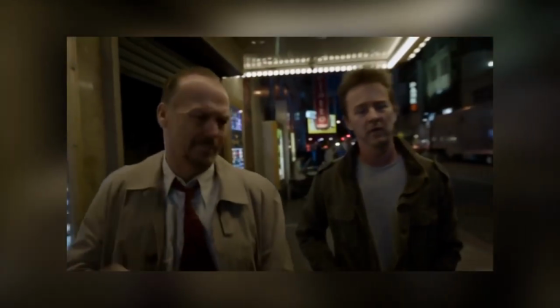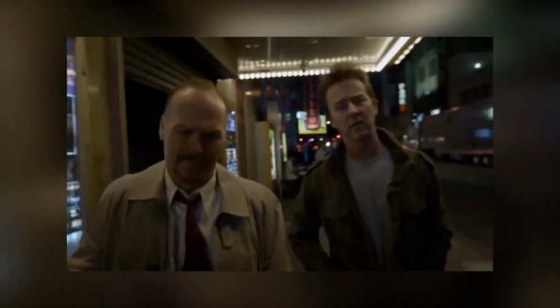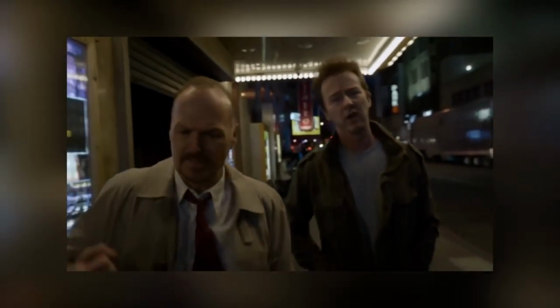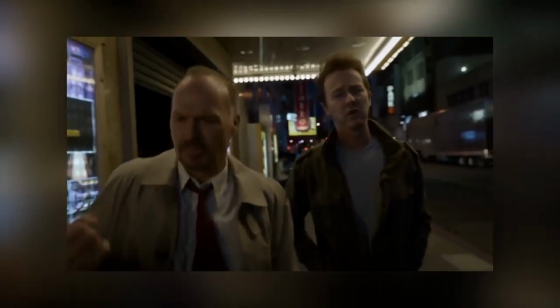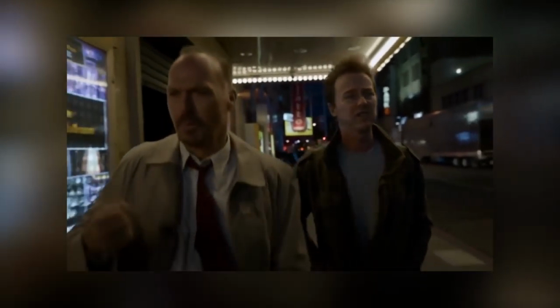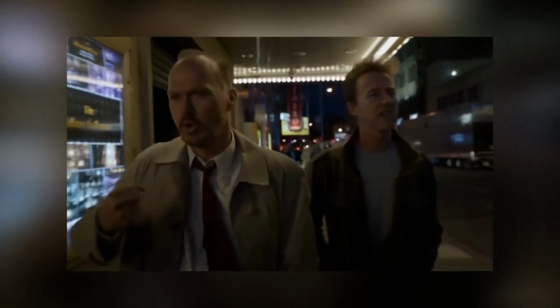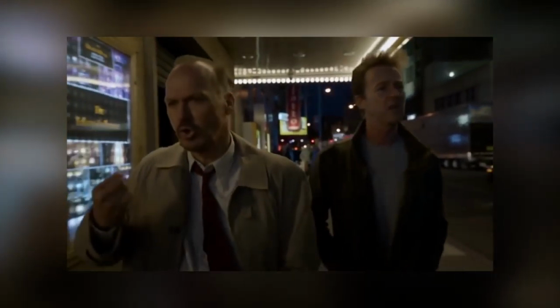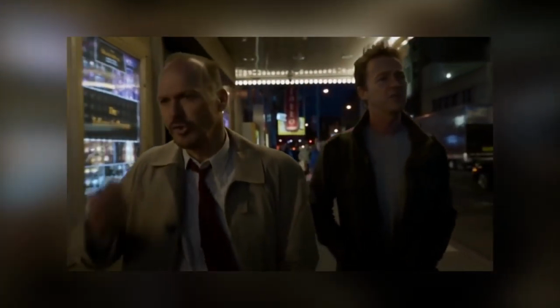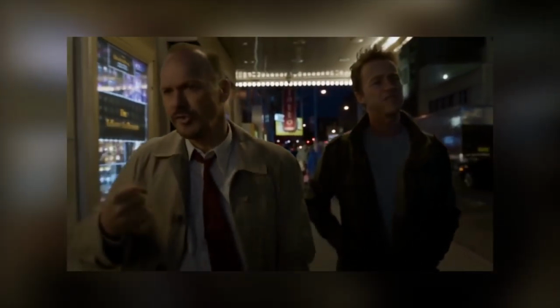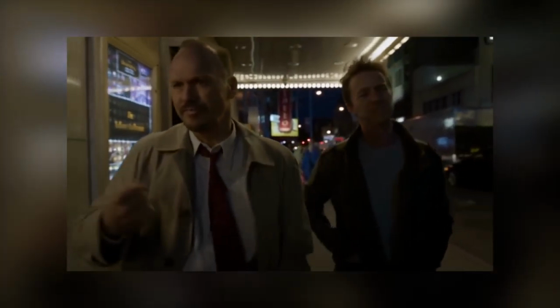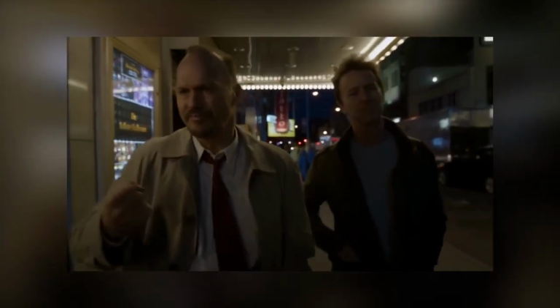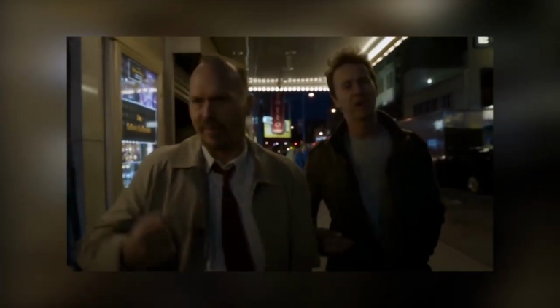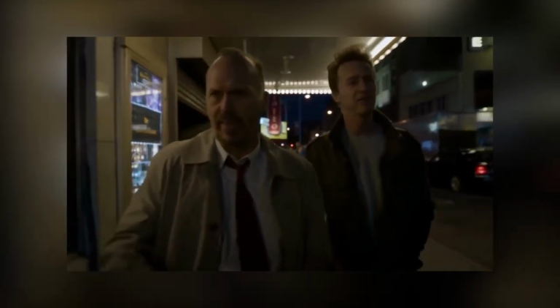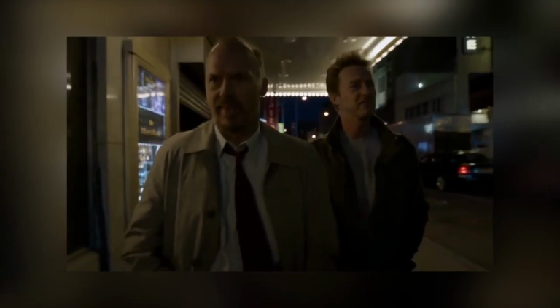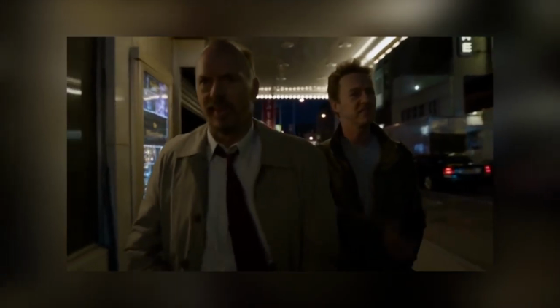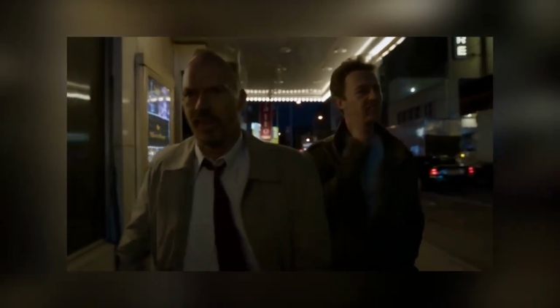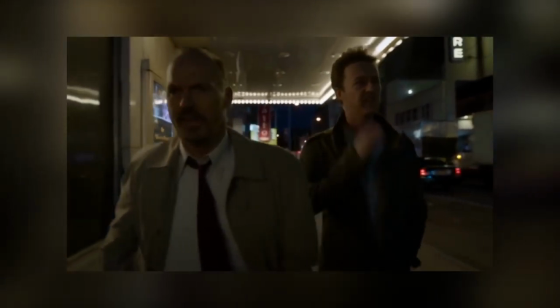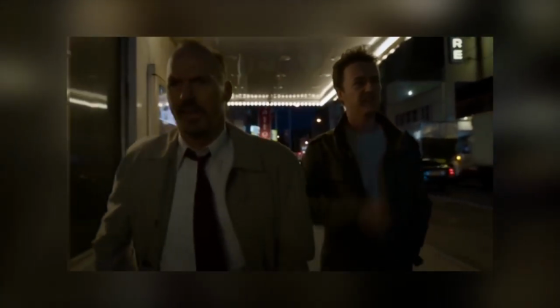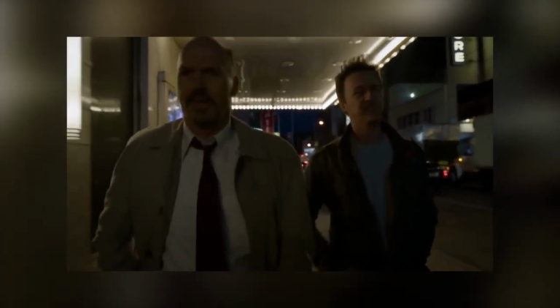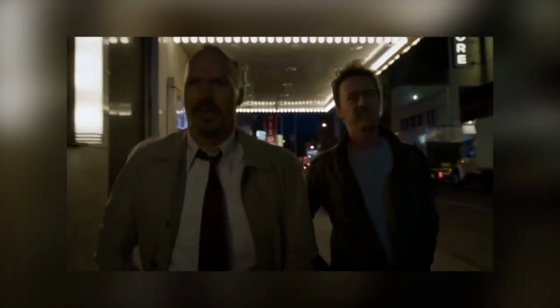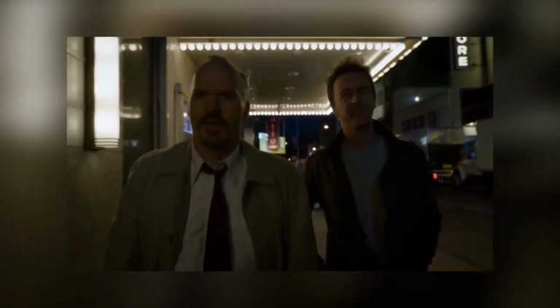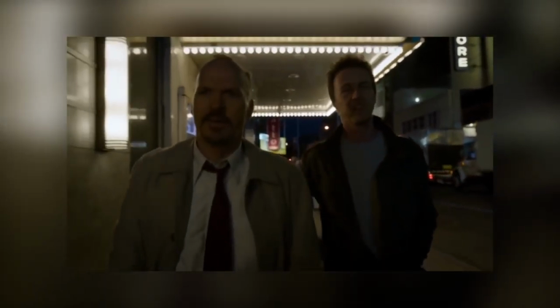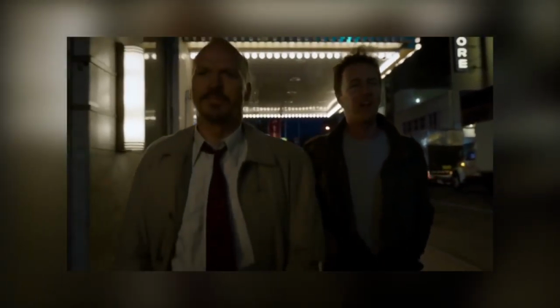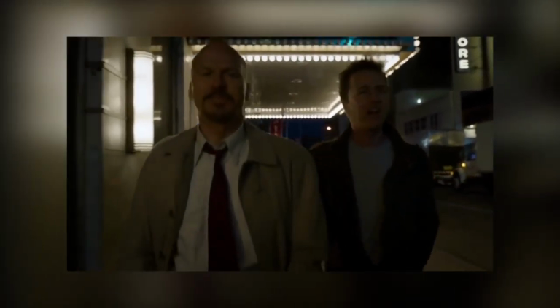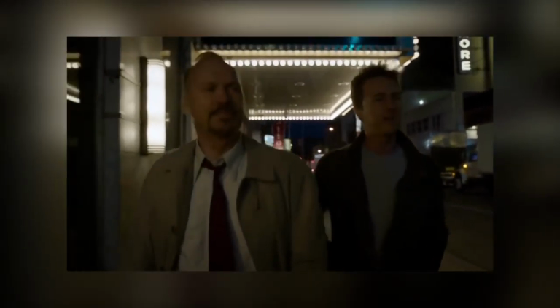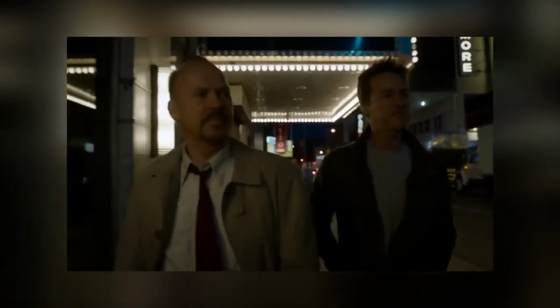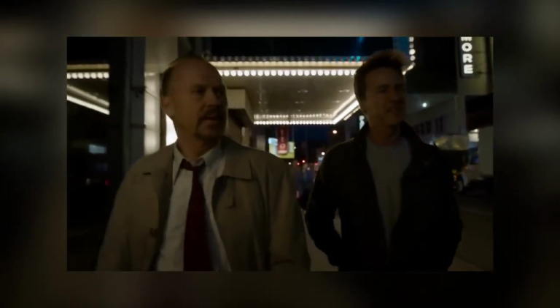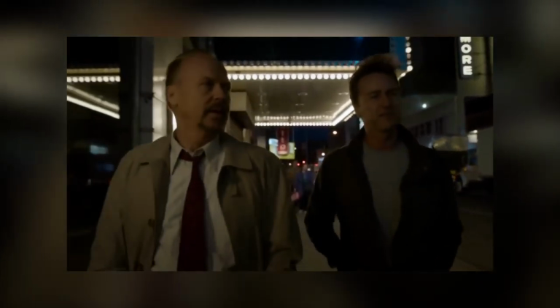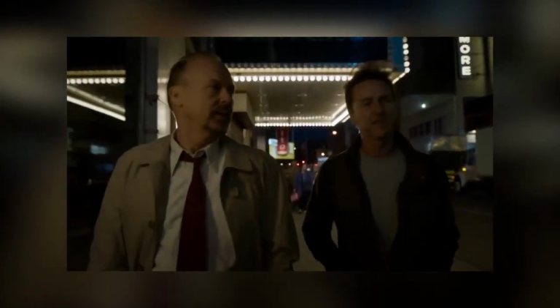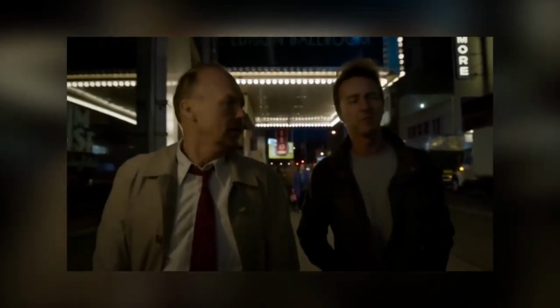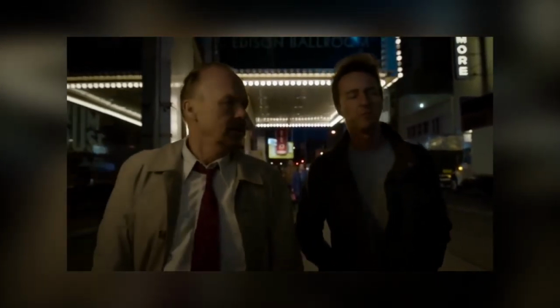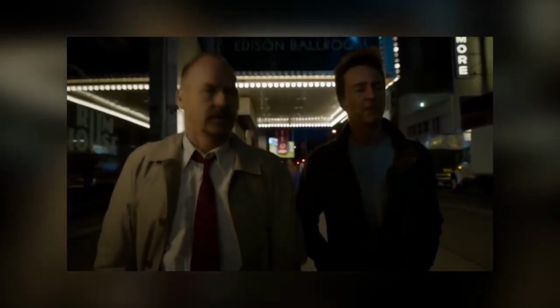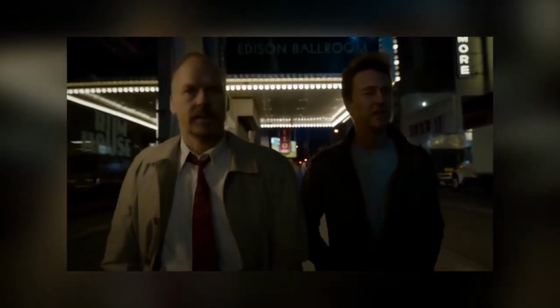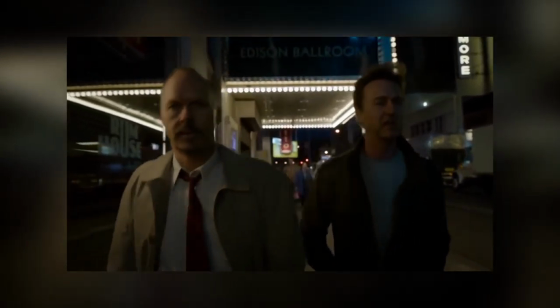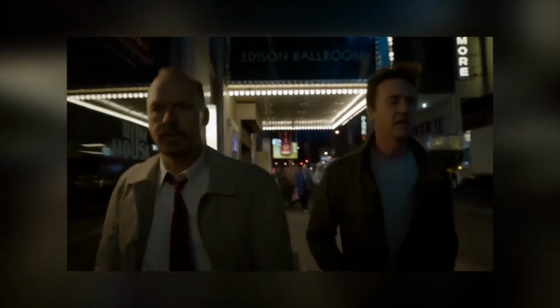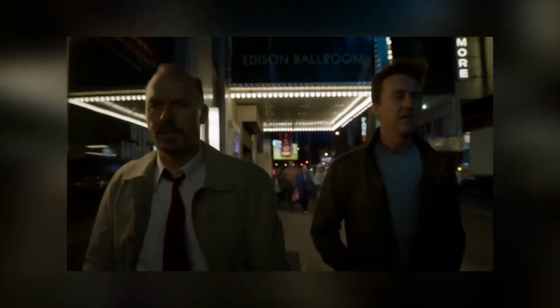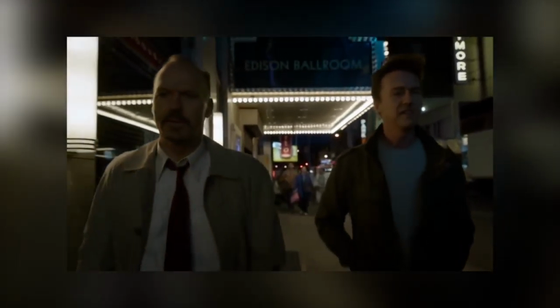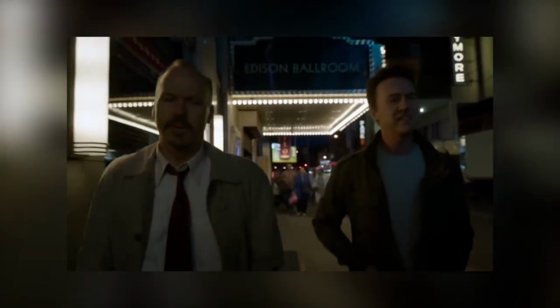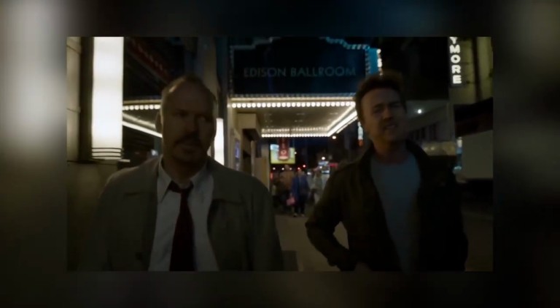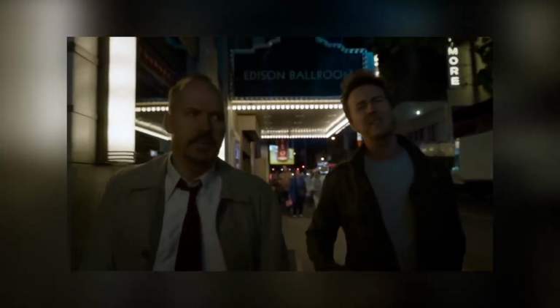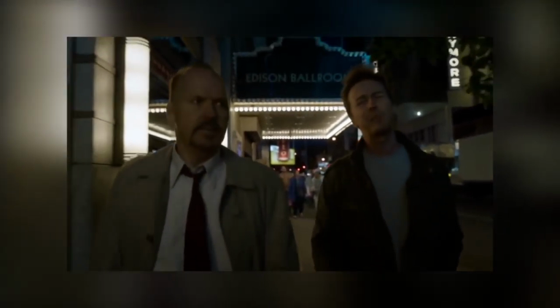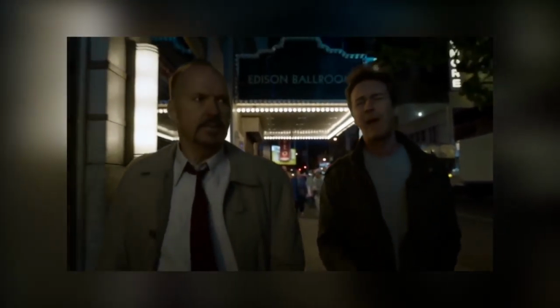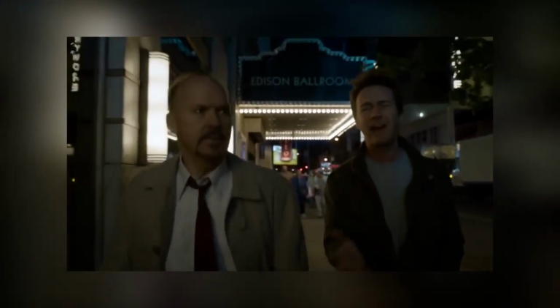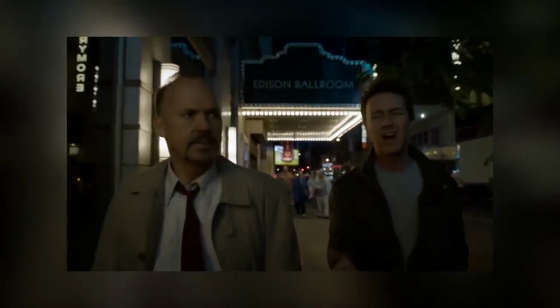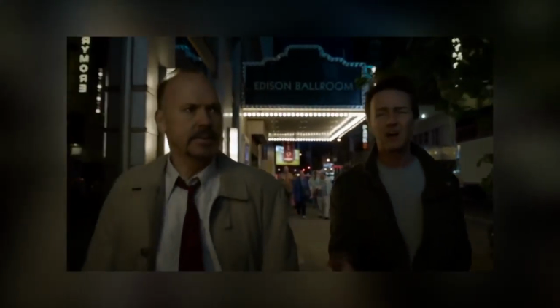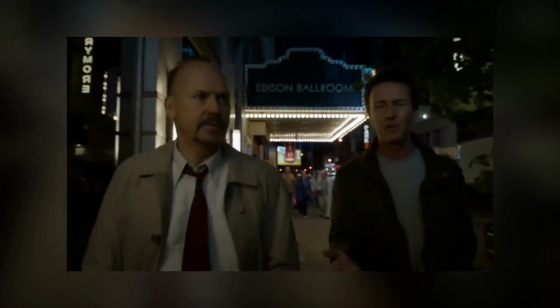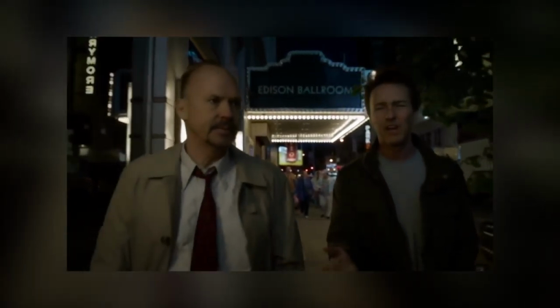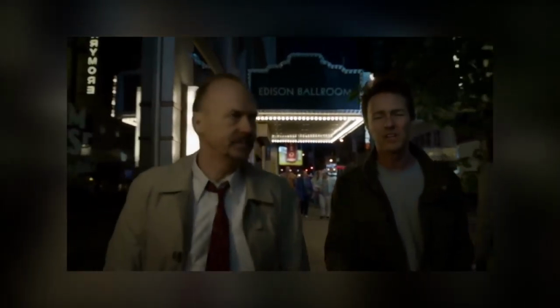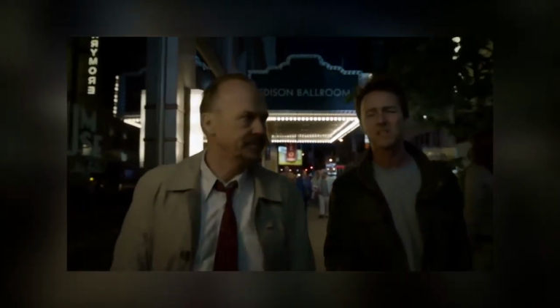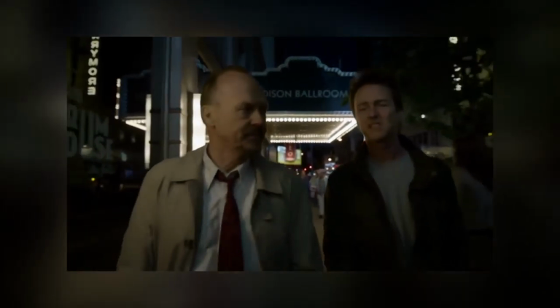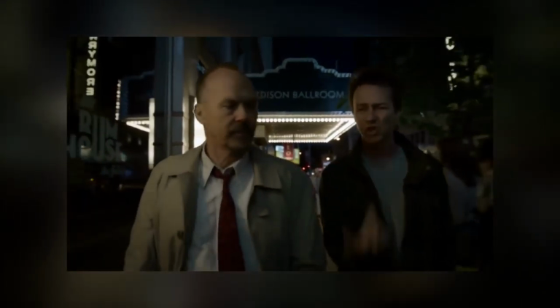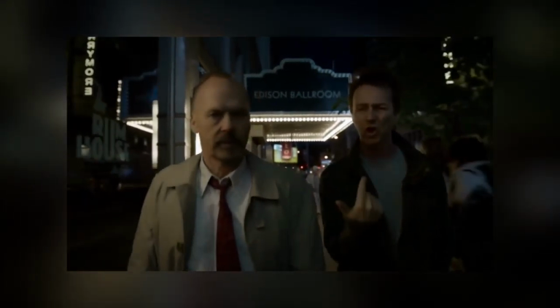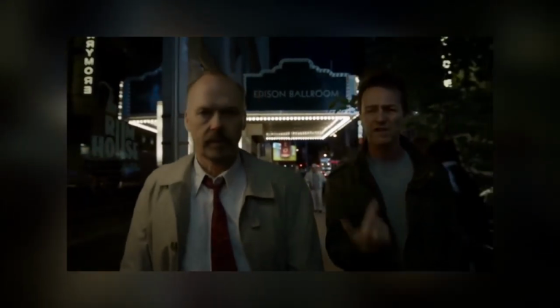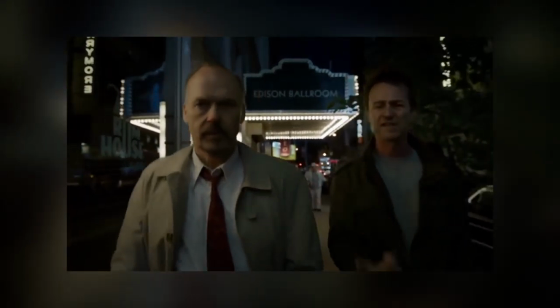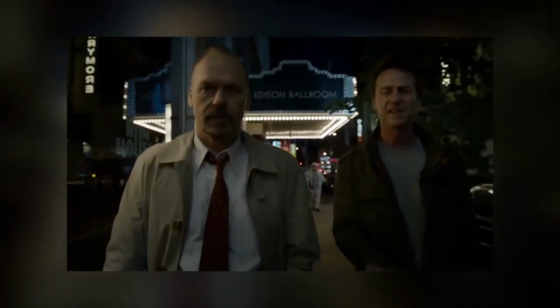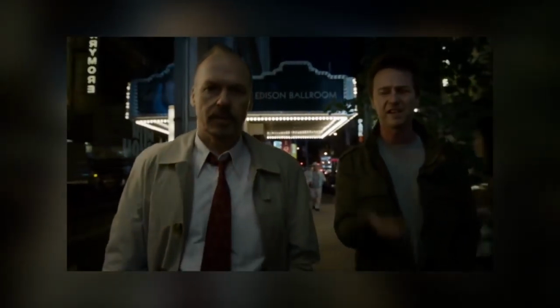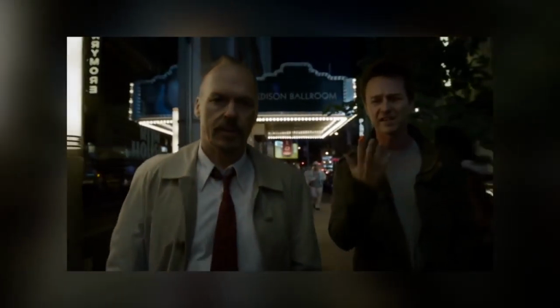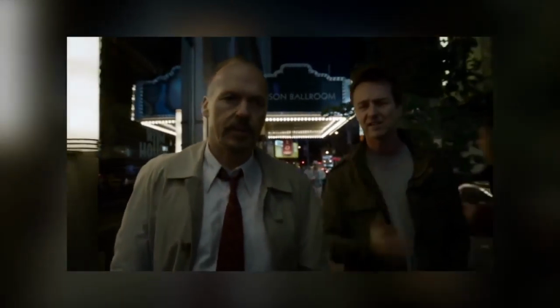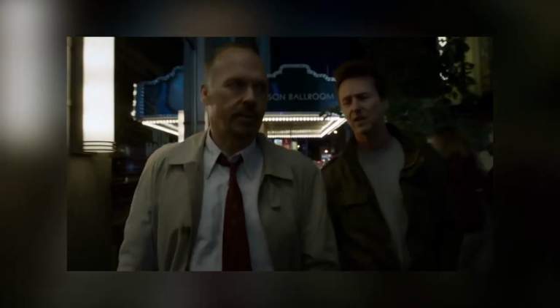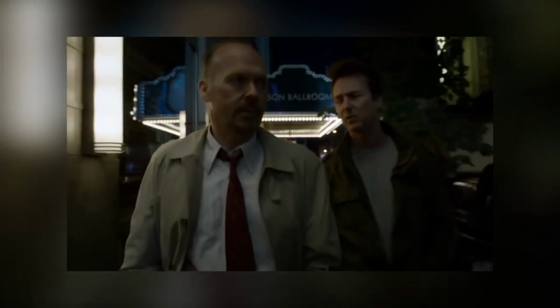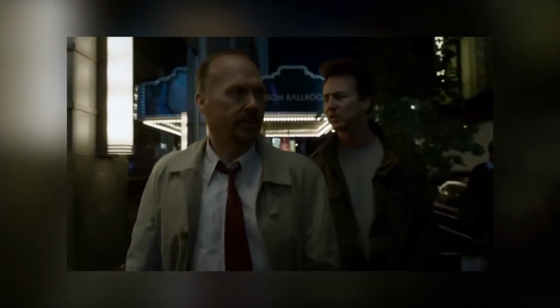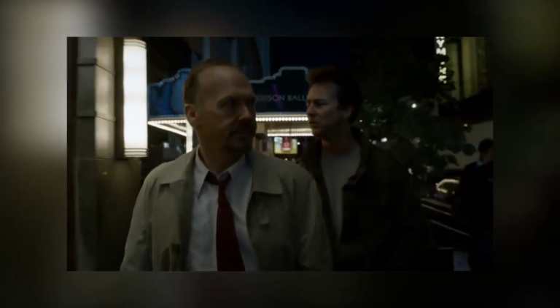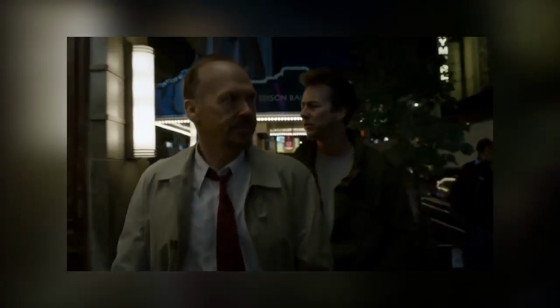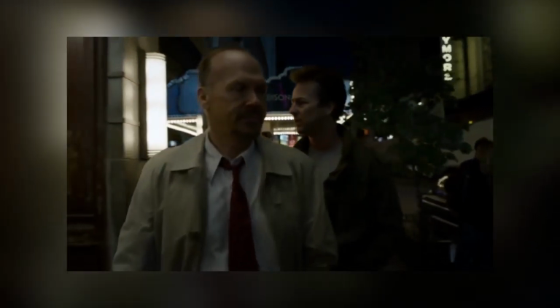Like Rope, Birdman is made to look as if it is a single long take using similar transitions between cuts, but makes use of CGI to create seamless transitions.